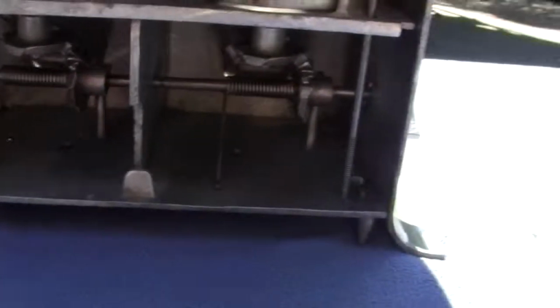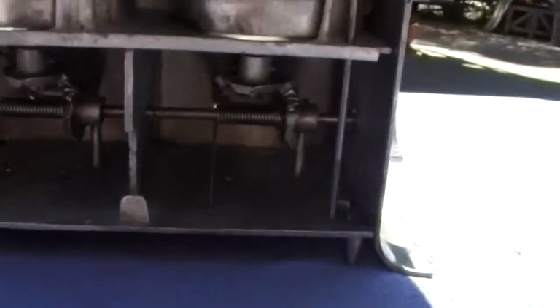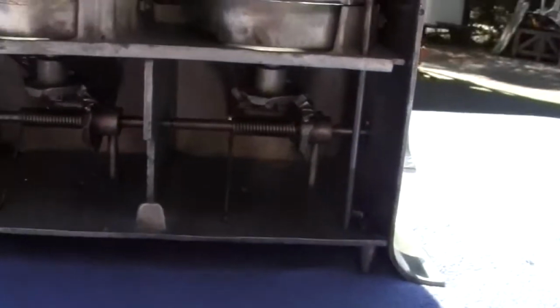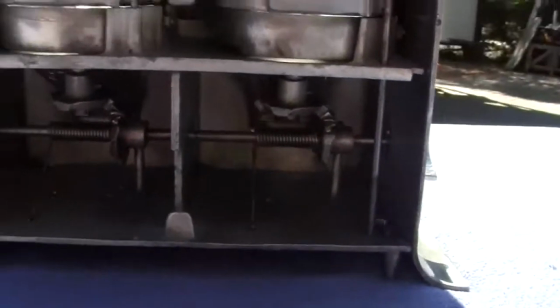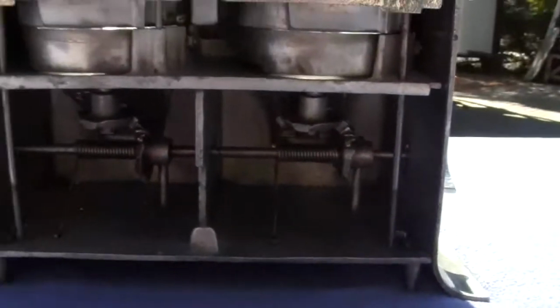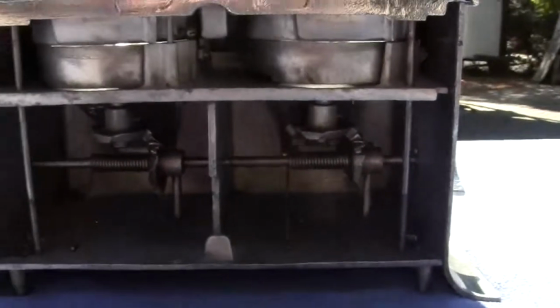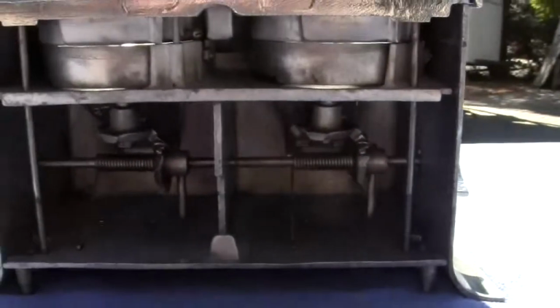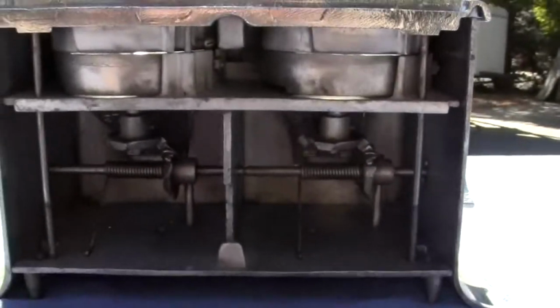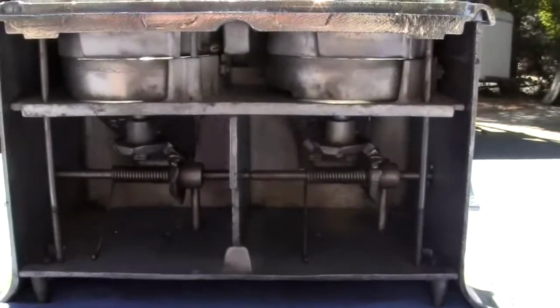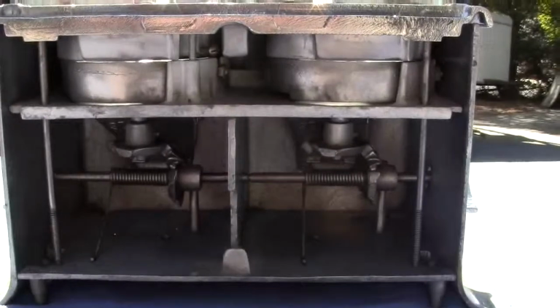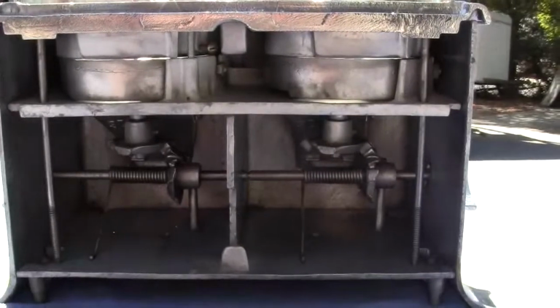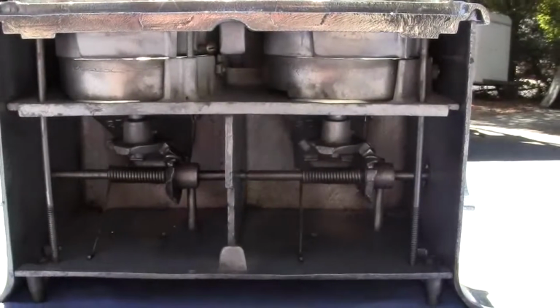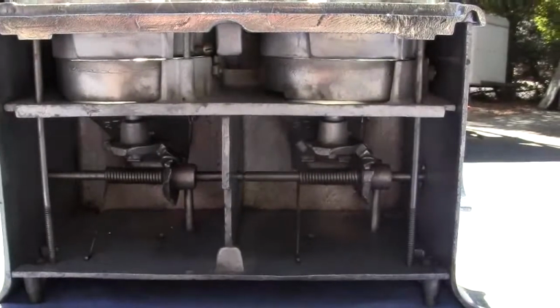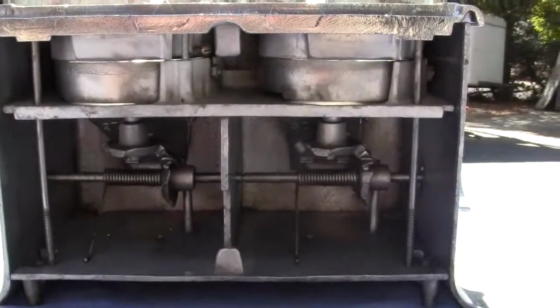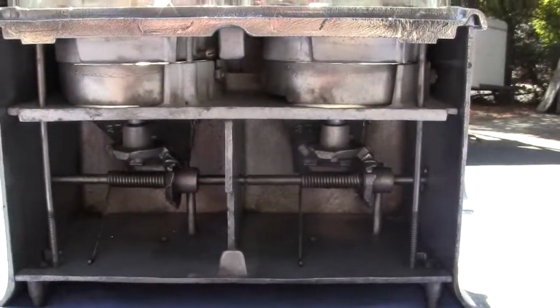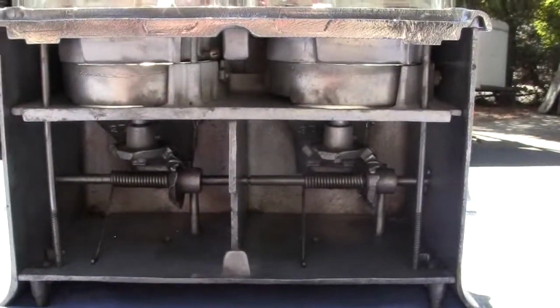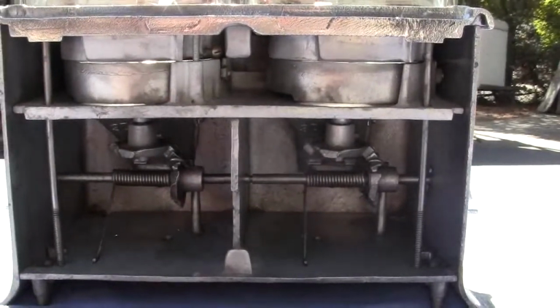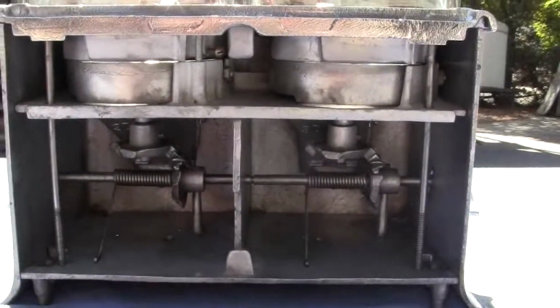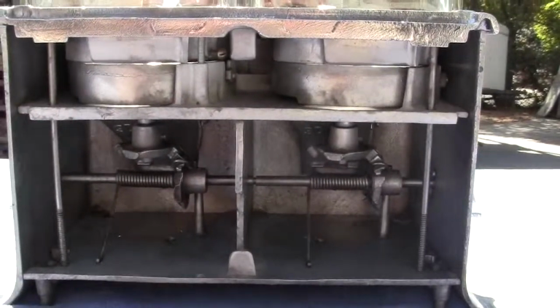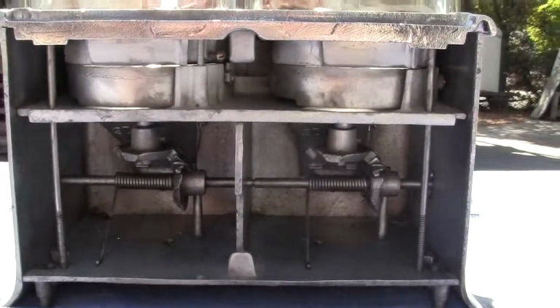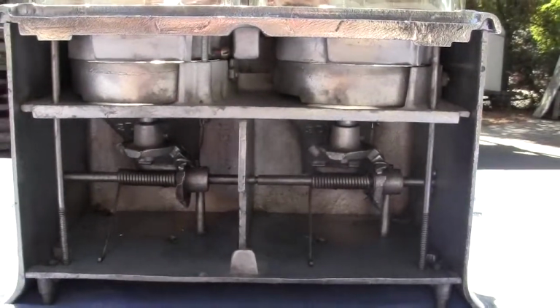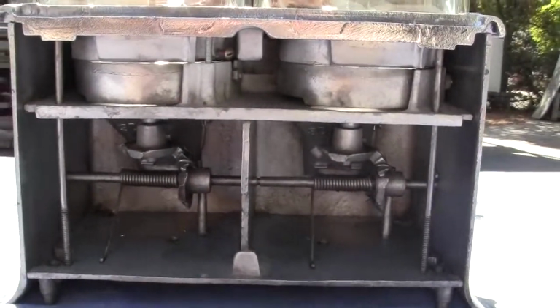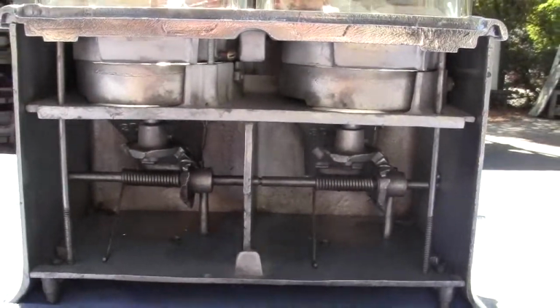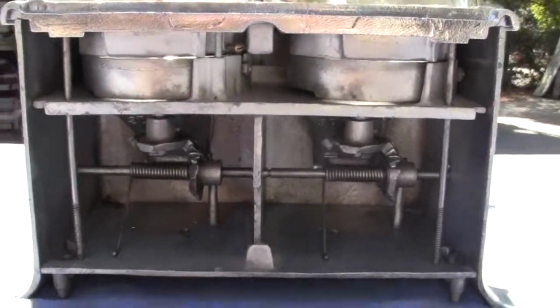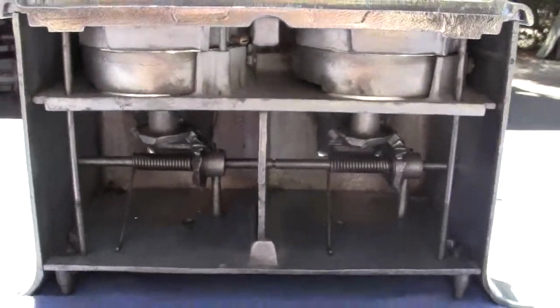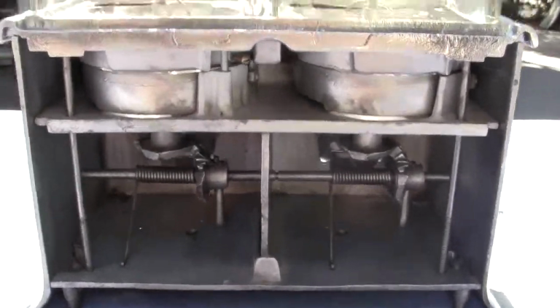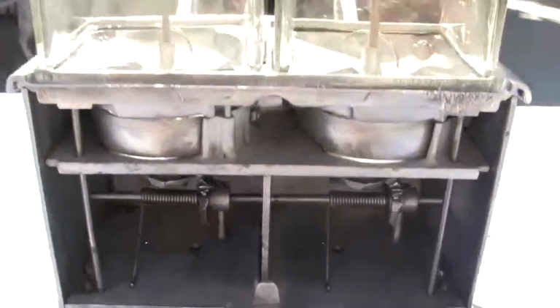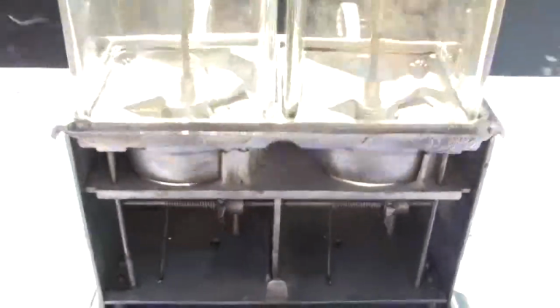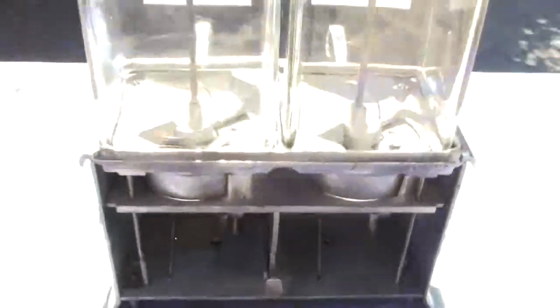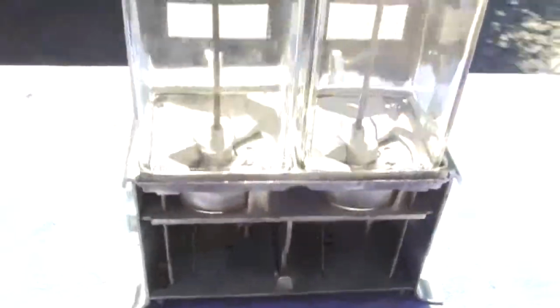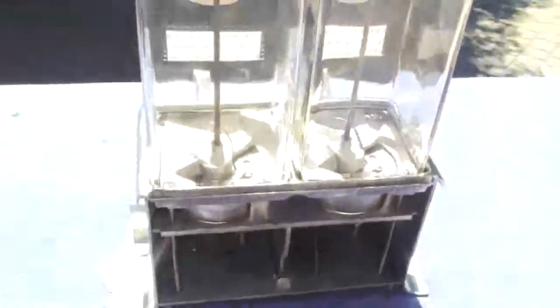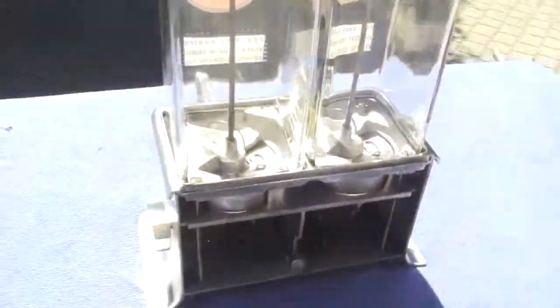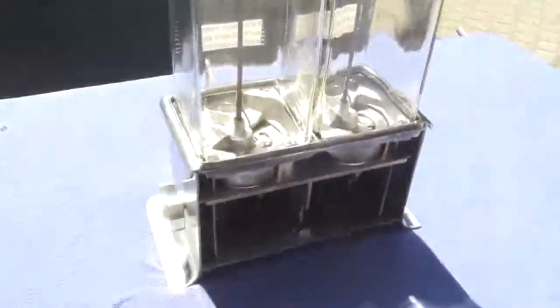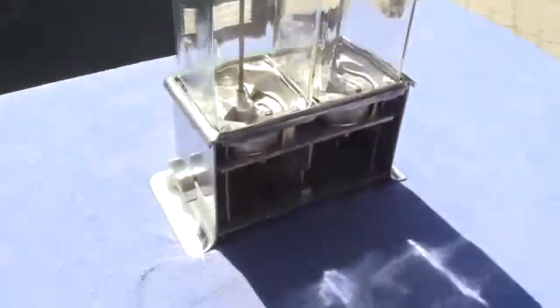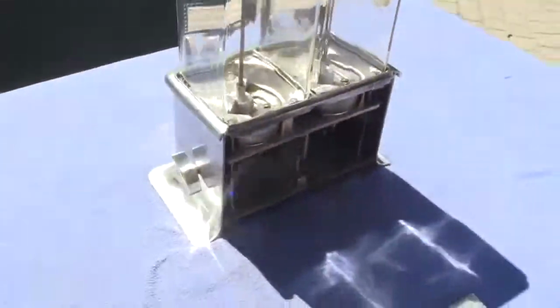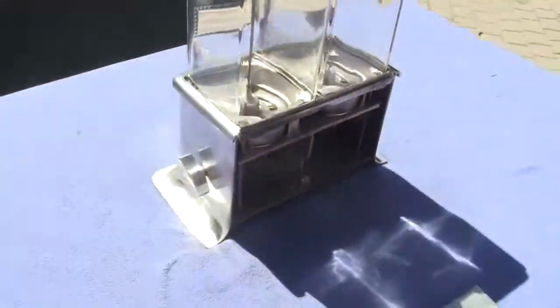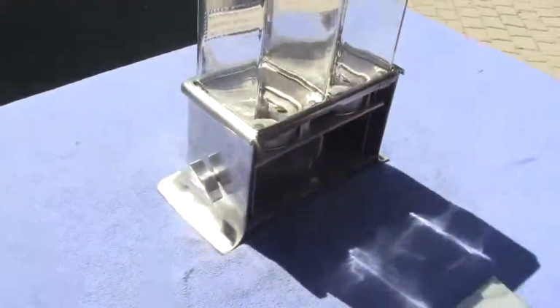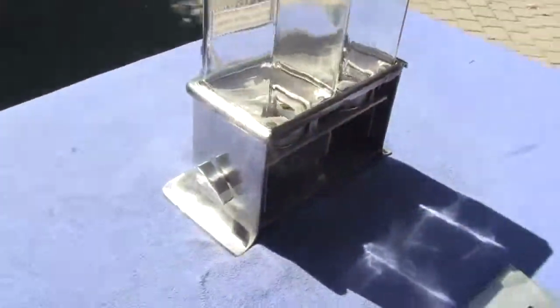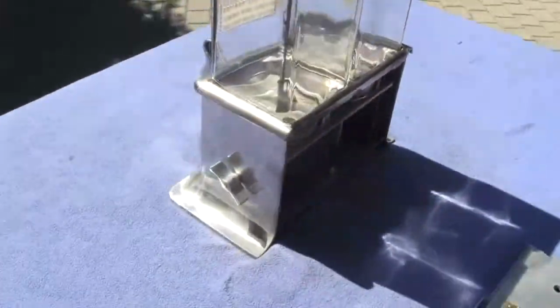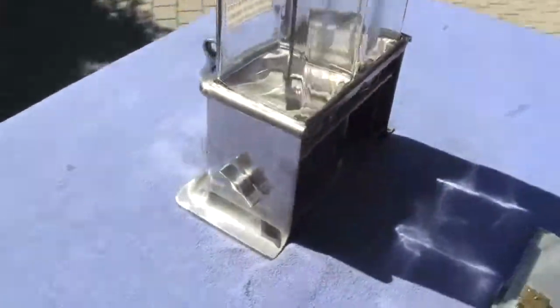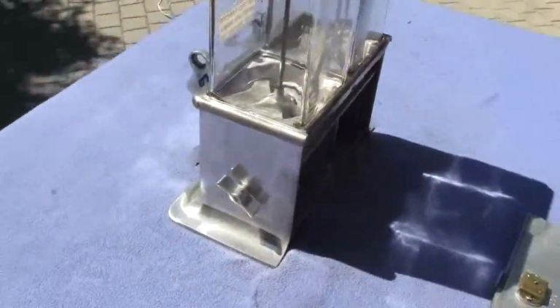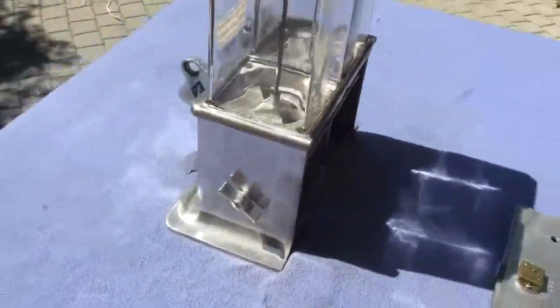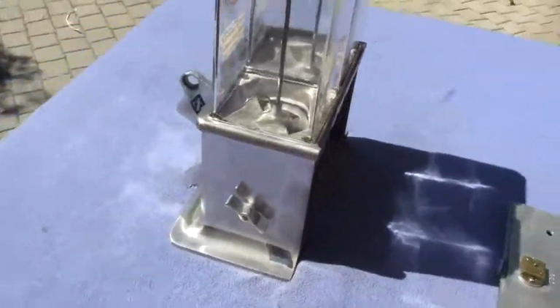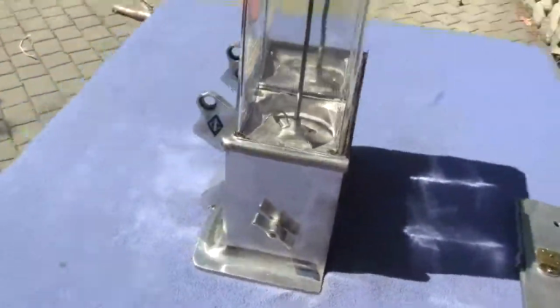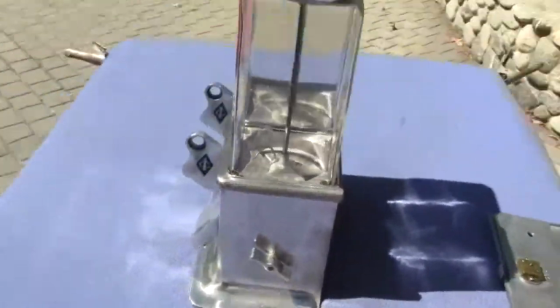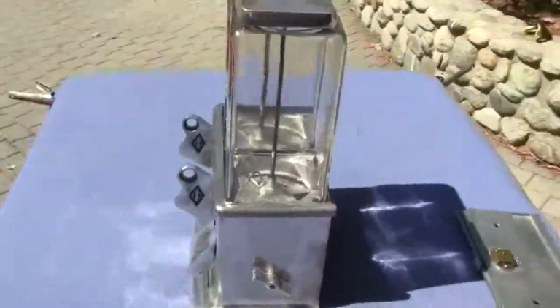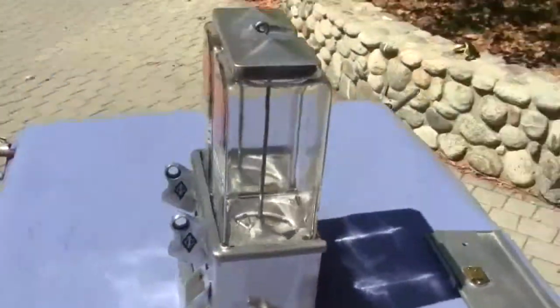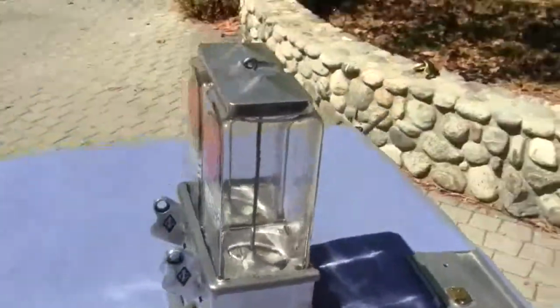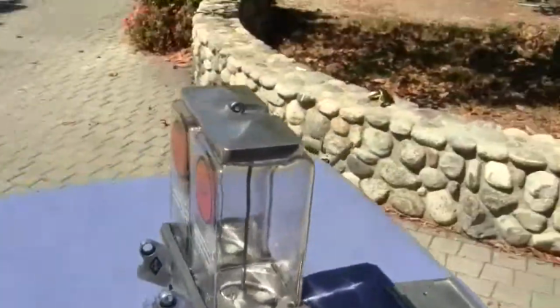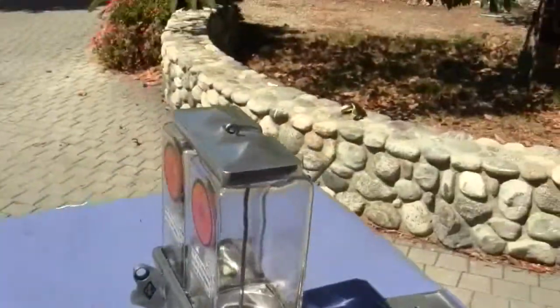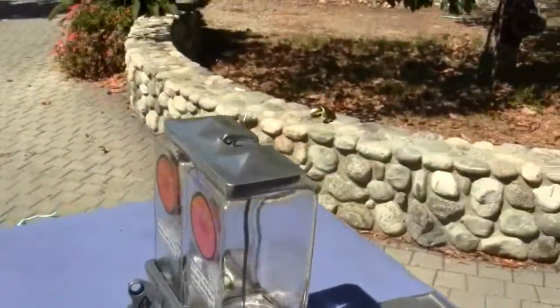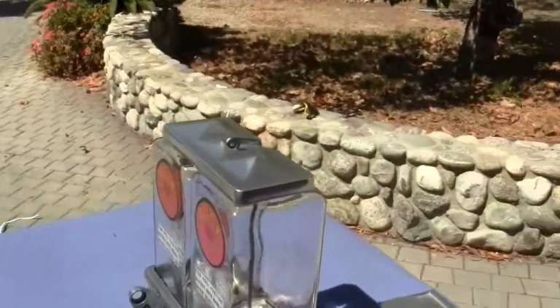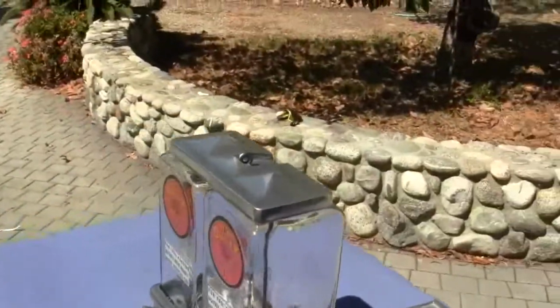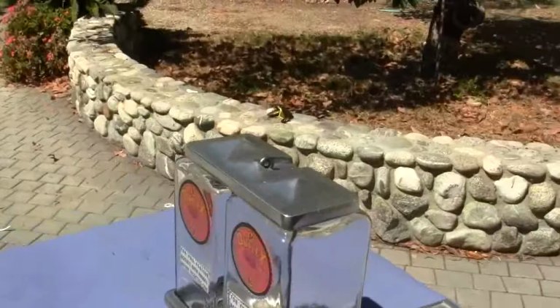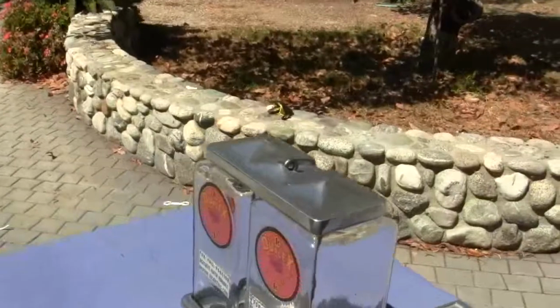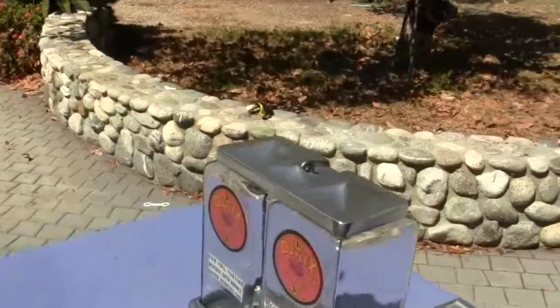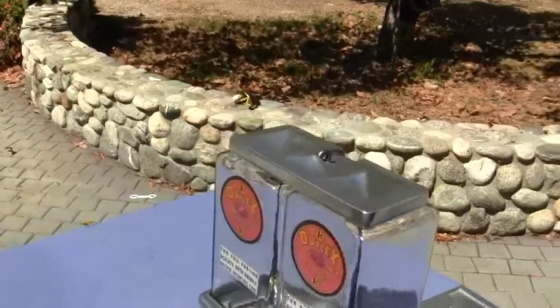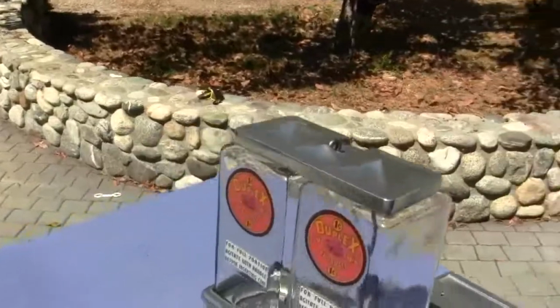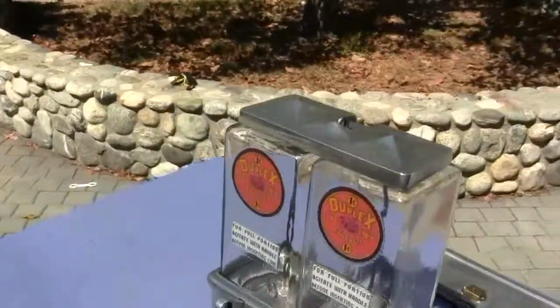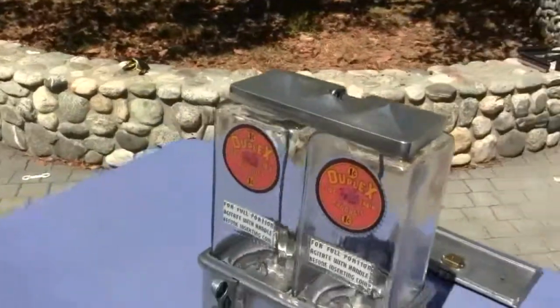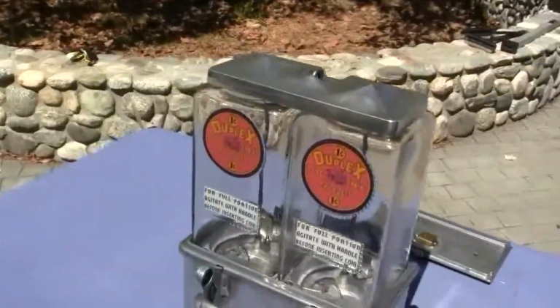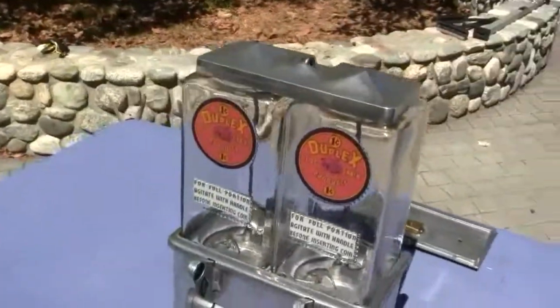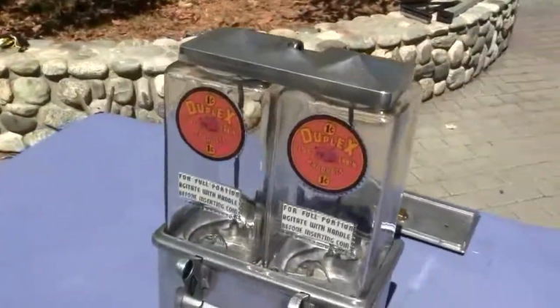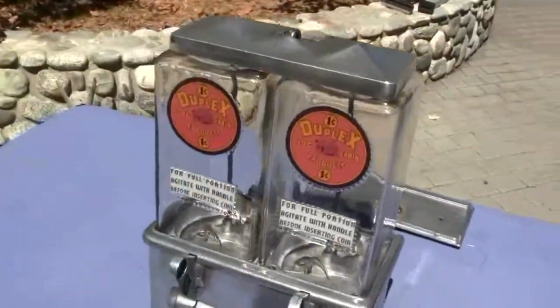There's the inside of the machine, the mechanisms. If you have any questions or comments, please give us a call or message us.